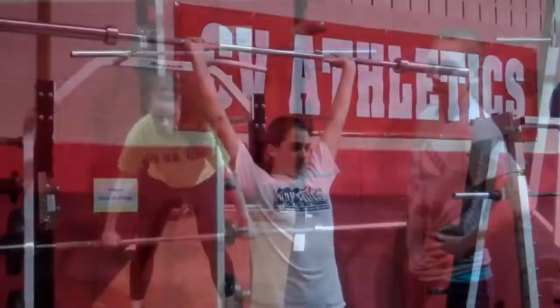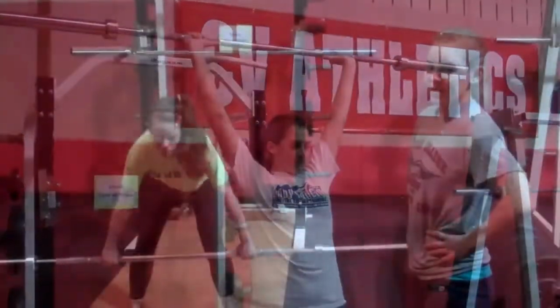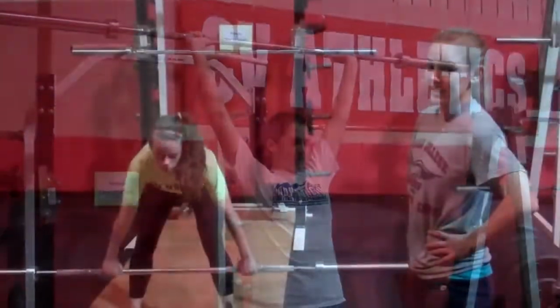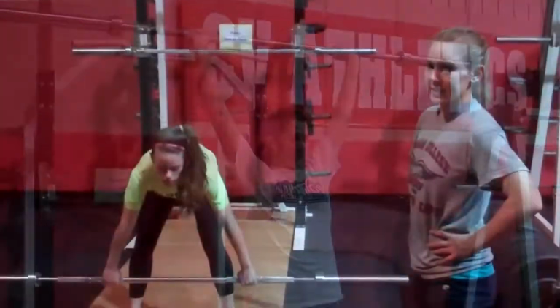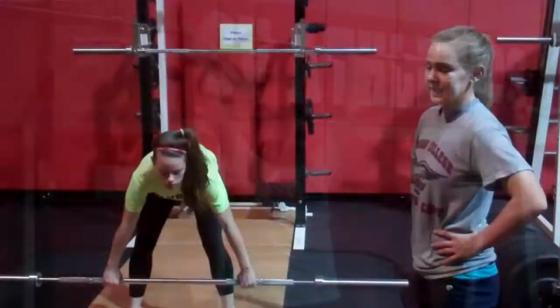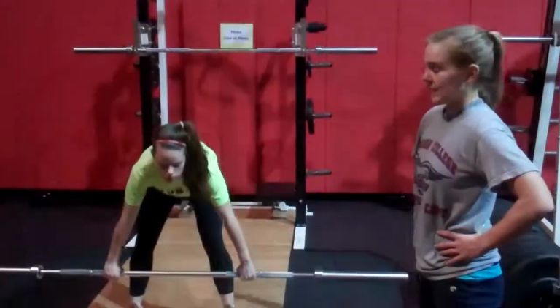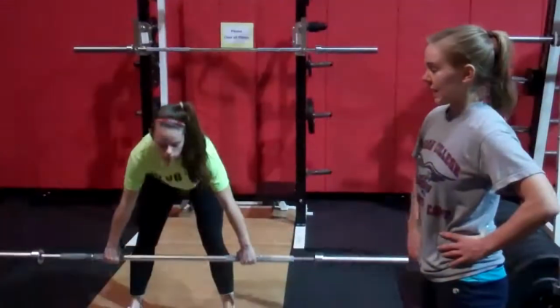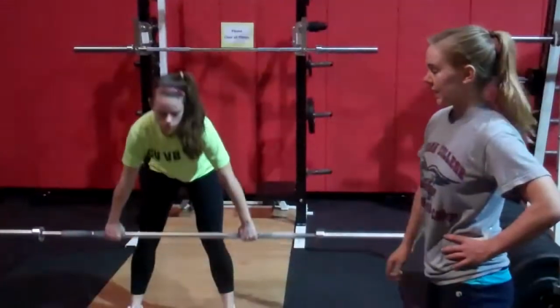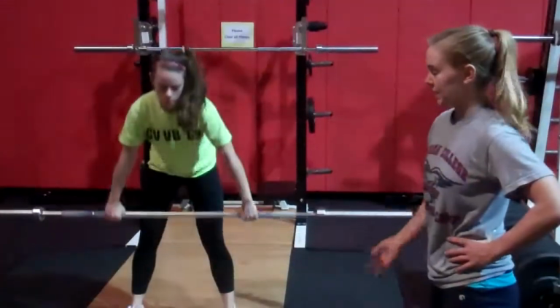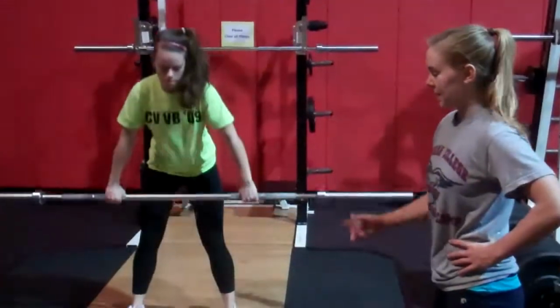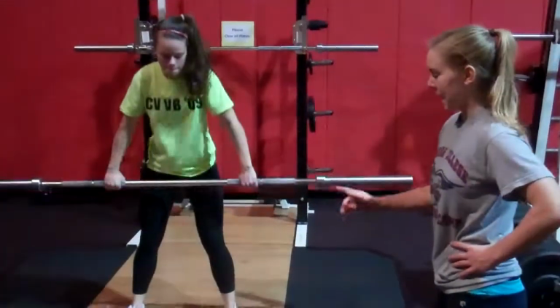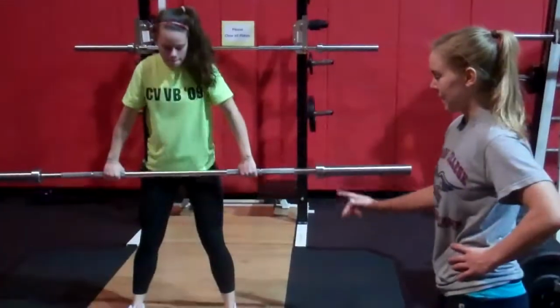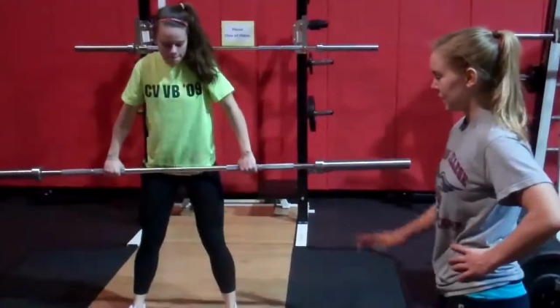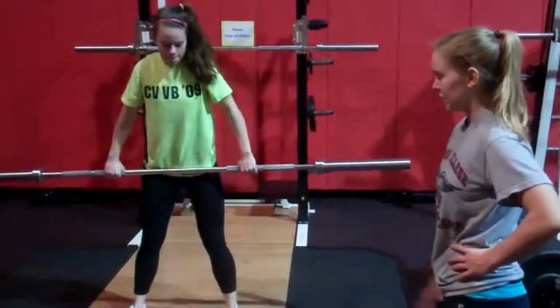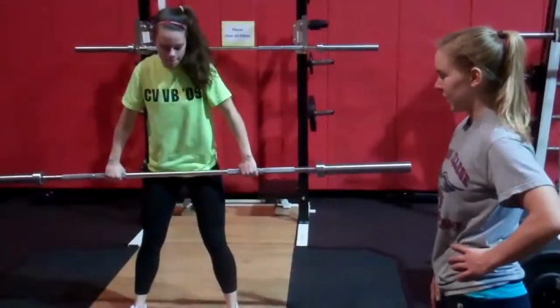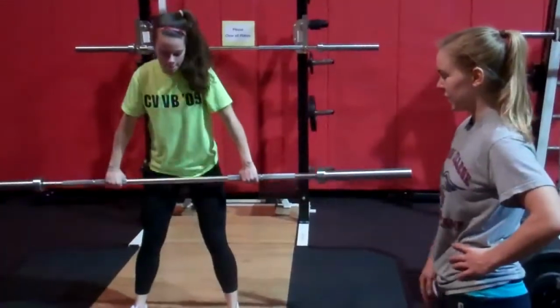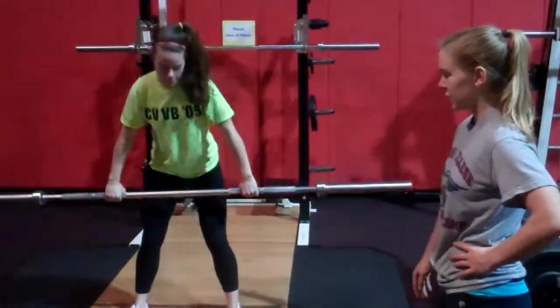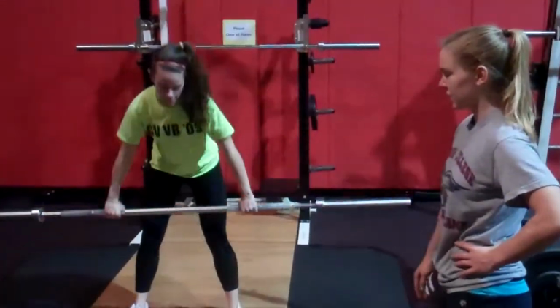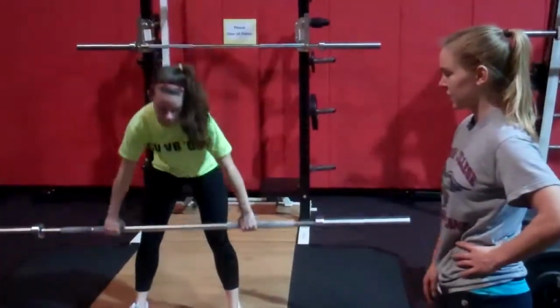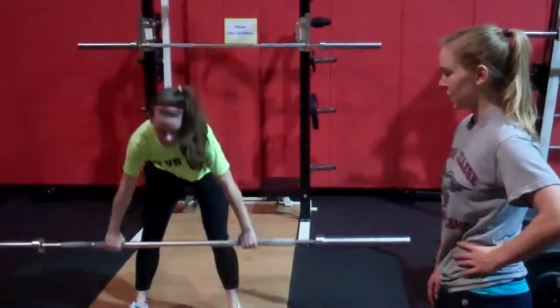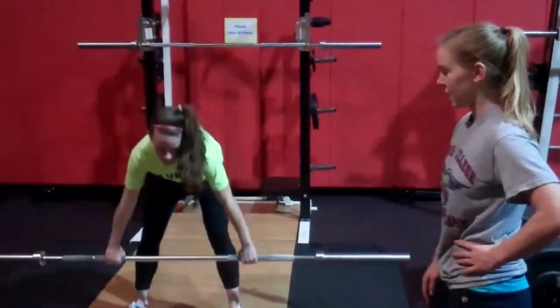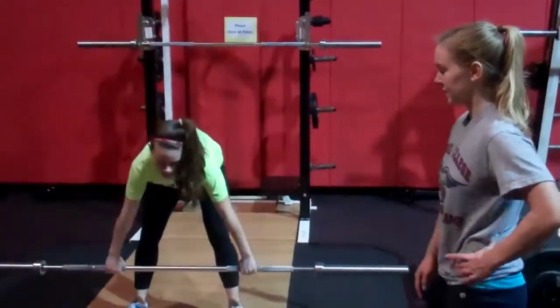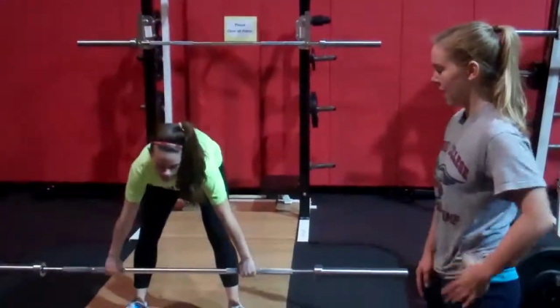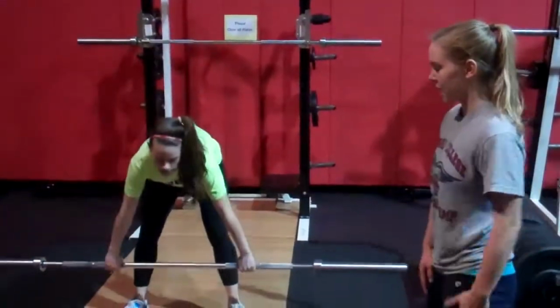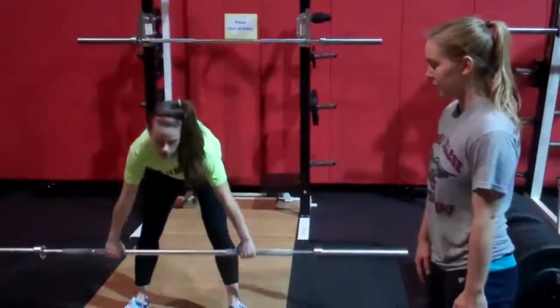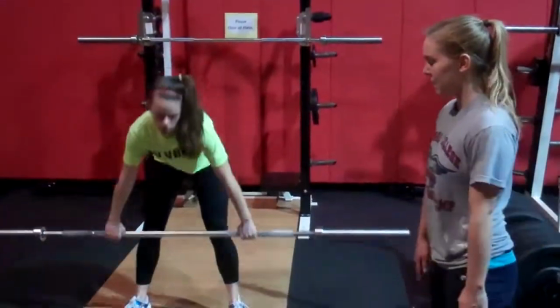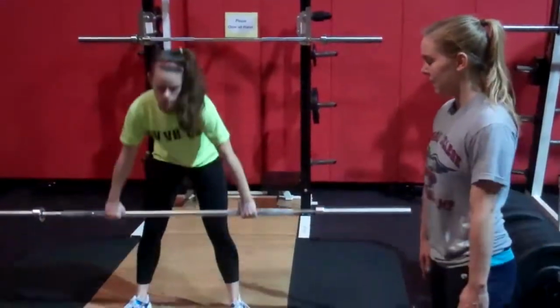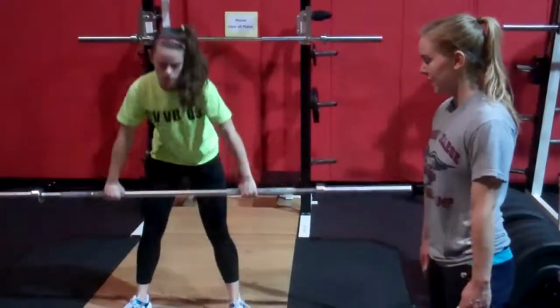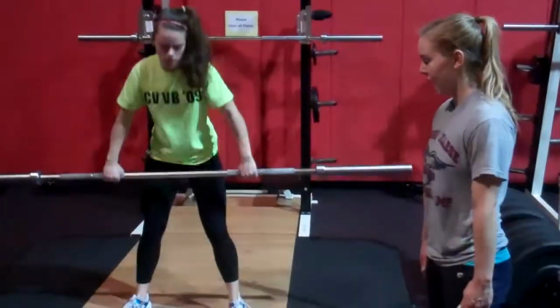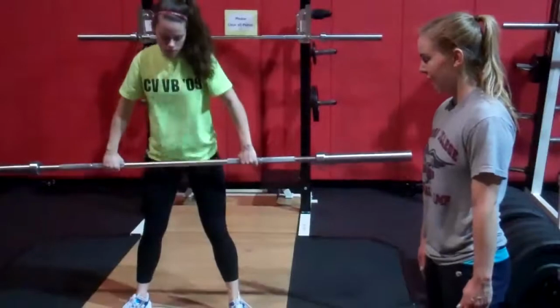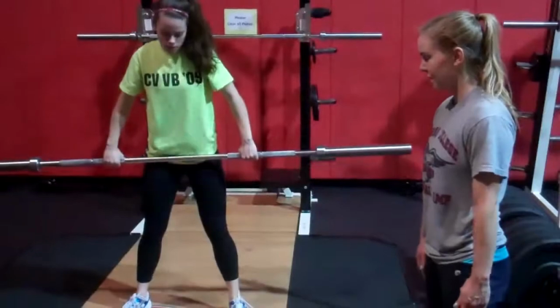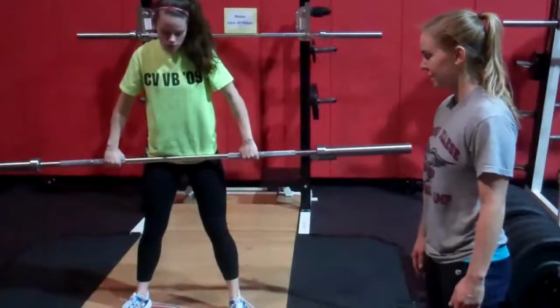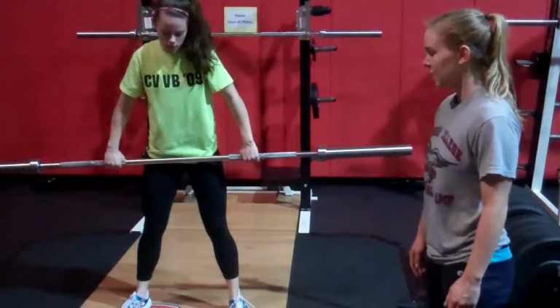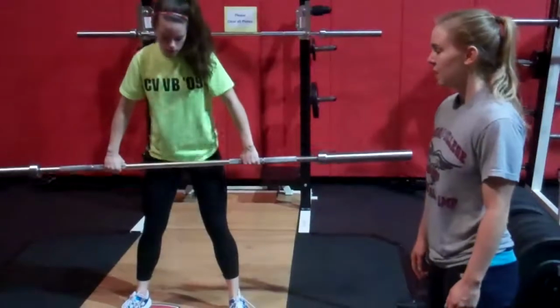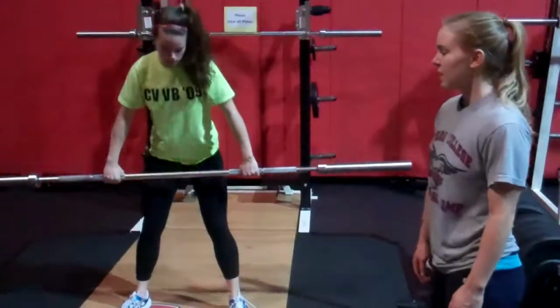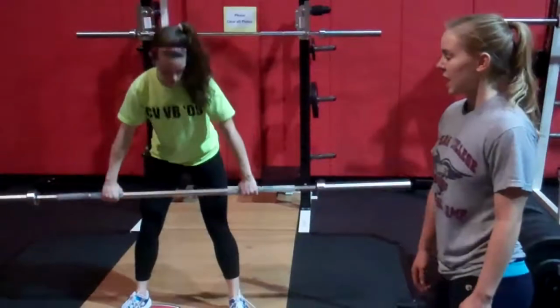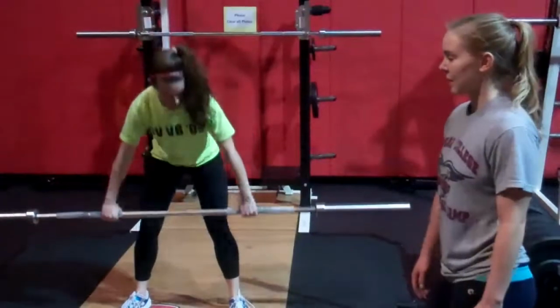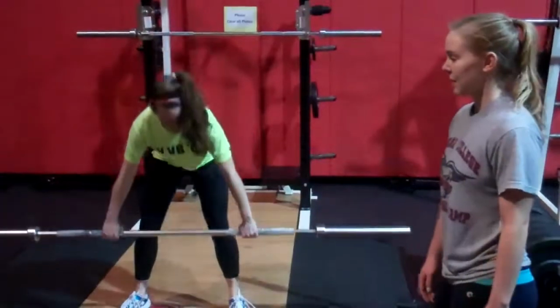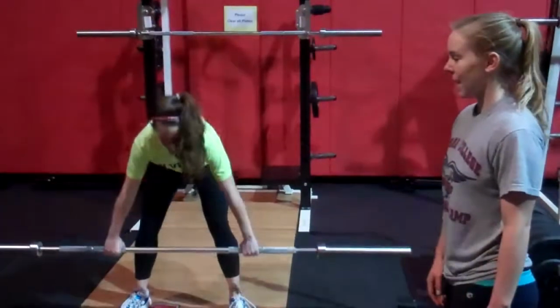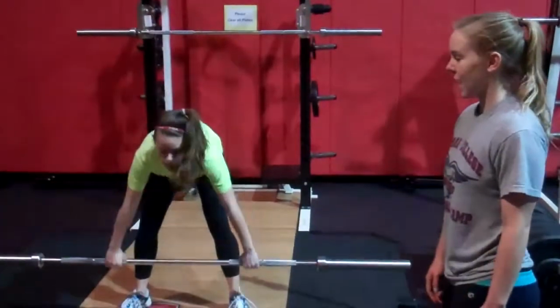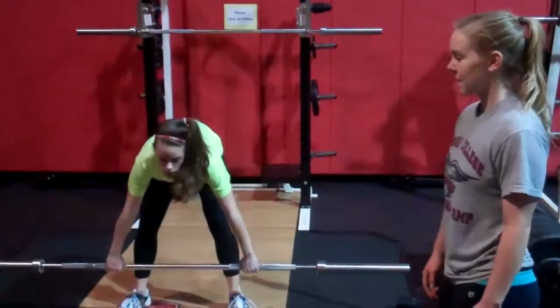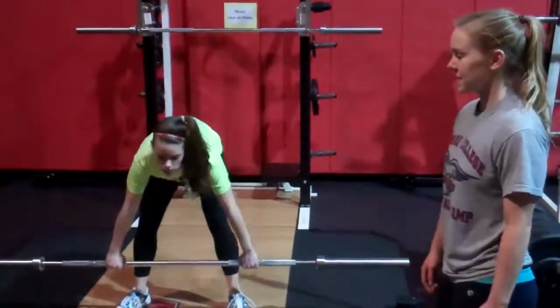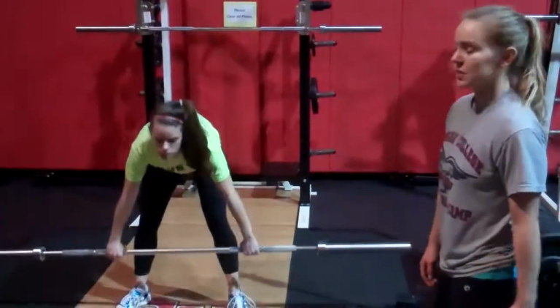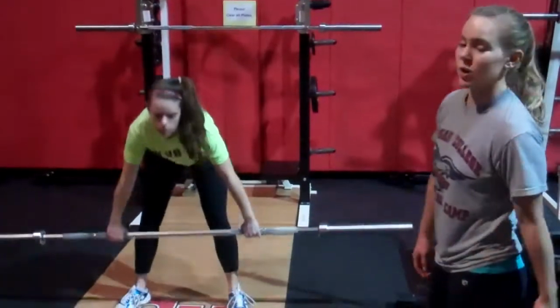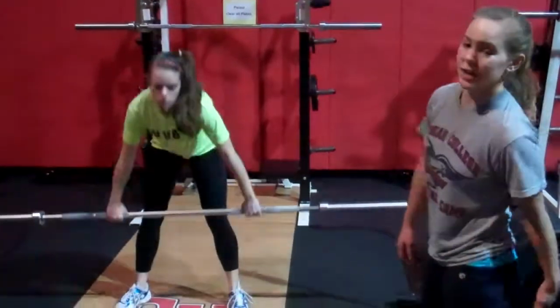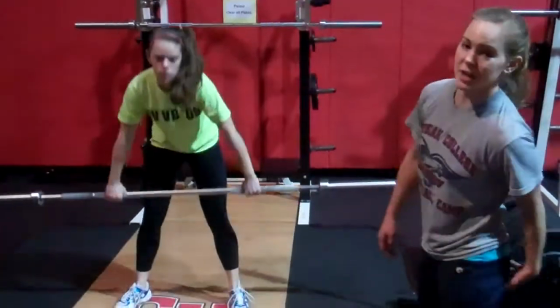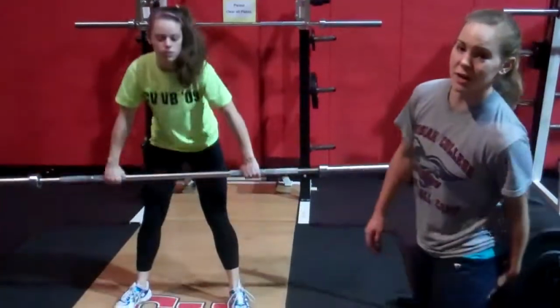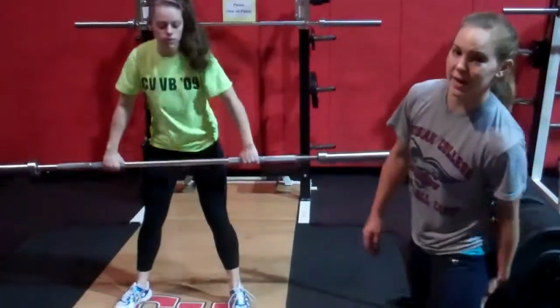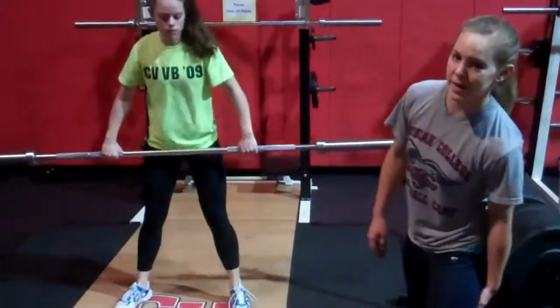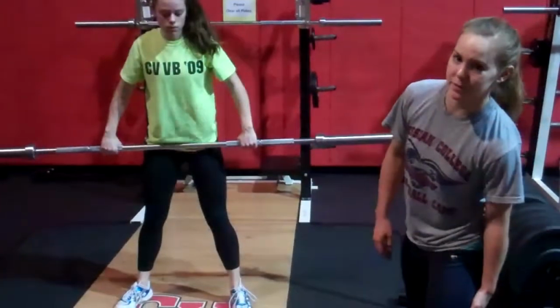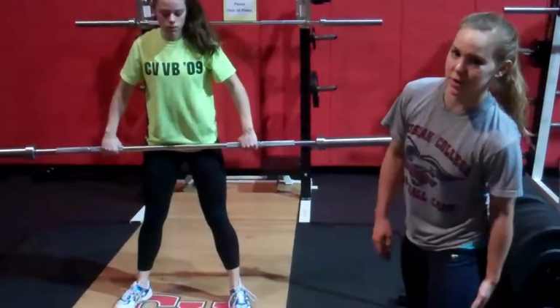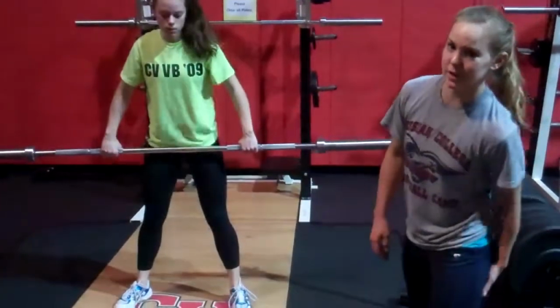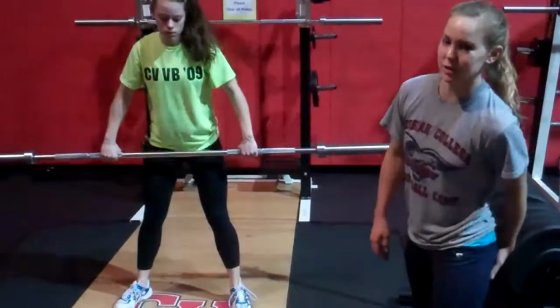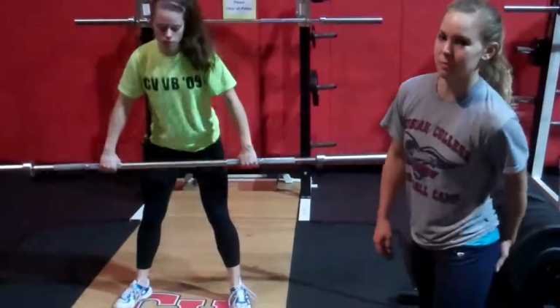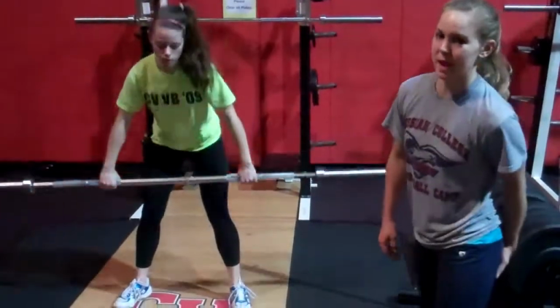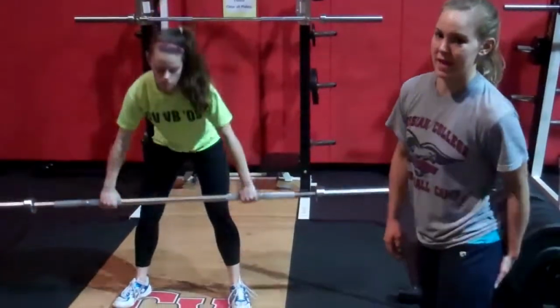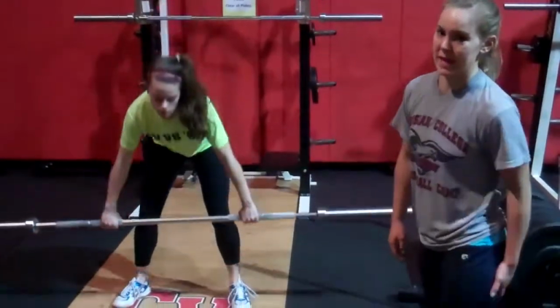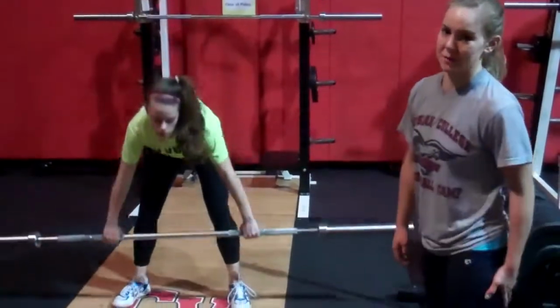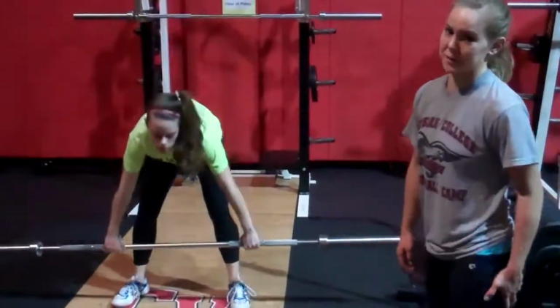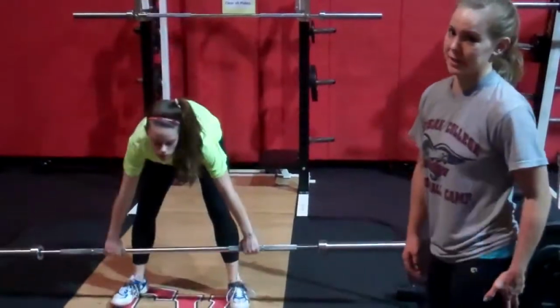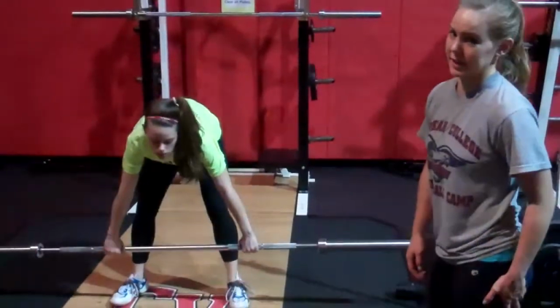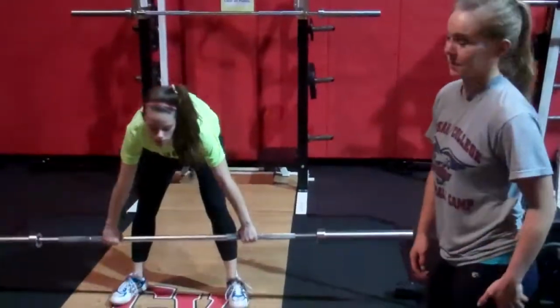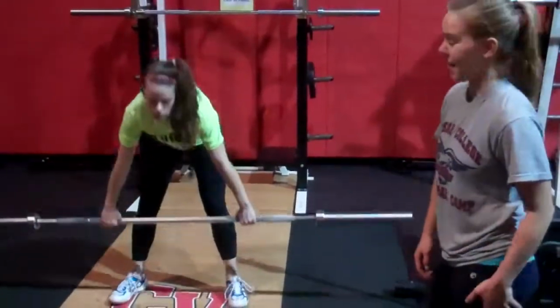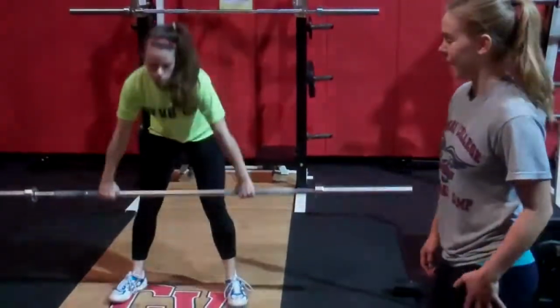This is the deadlift that Maddie's doing. She's going down to mid-calf, coming back up. This is working your hamstrings, your butt, and everything in the back.